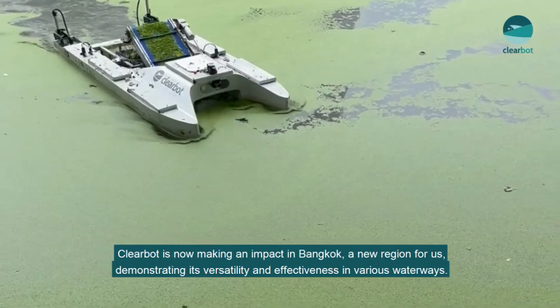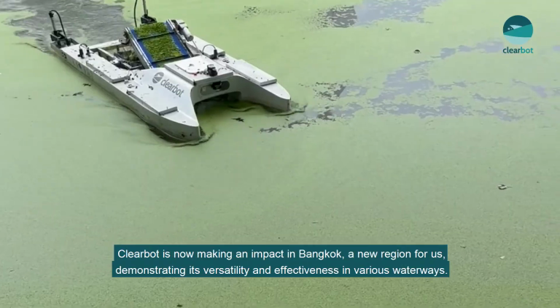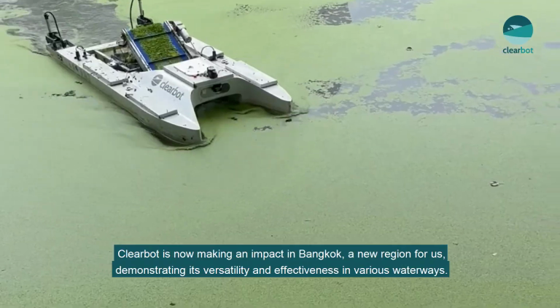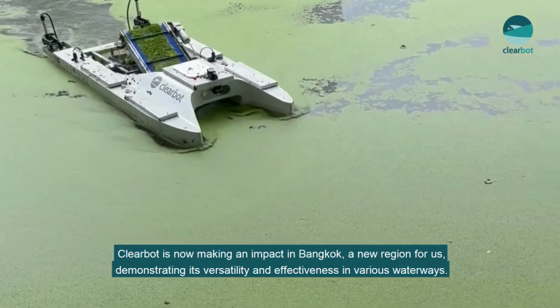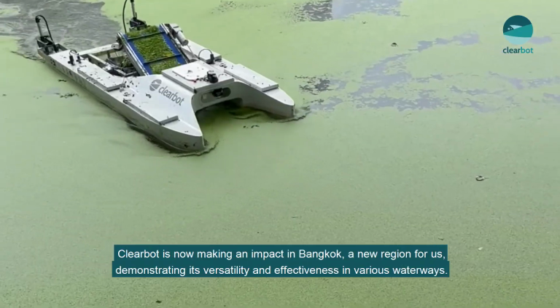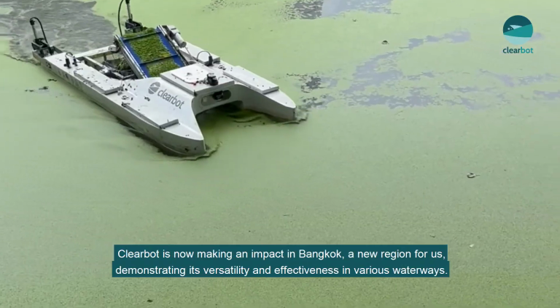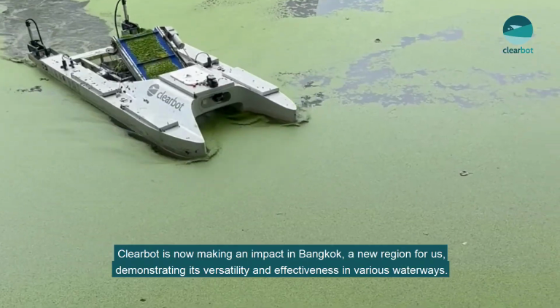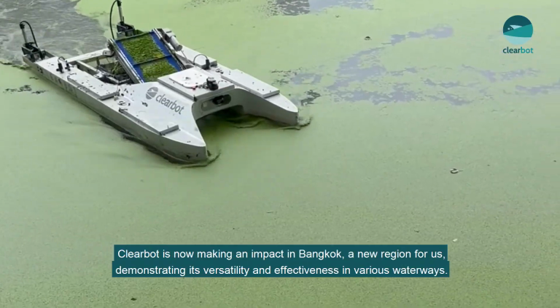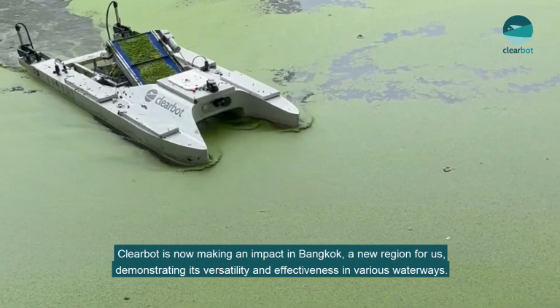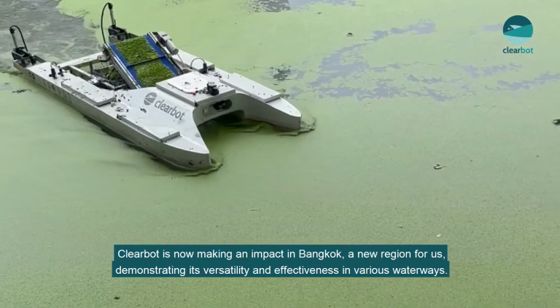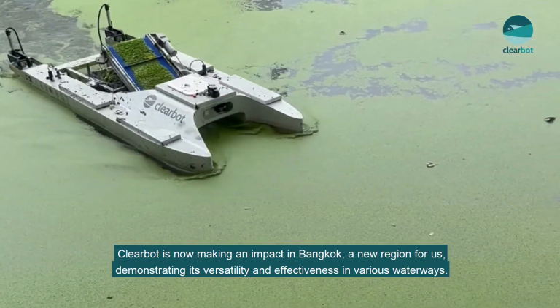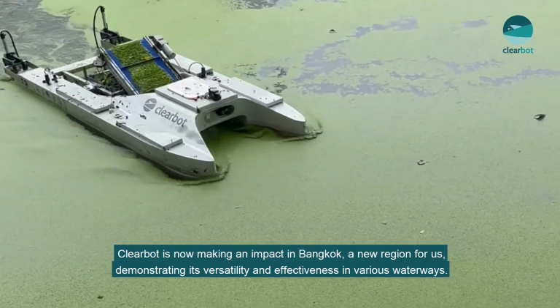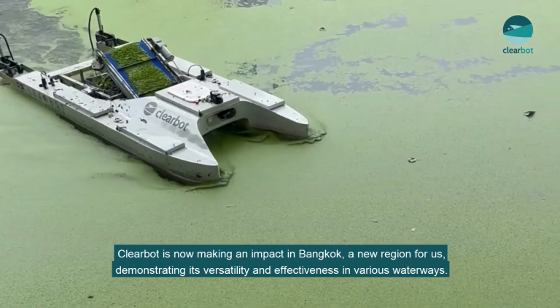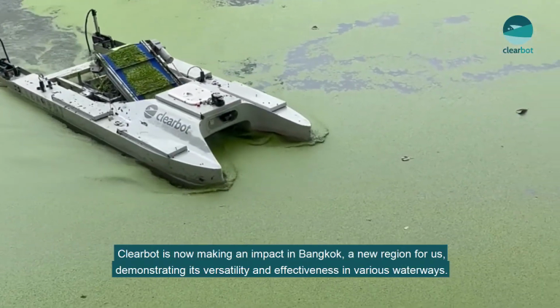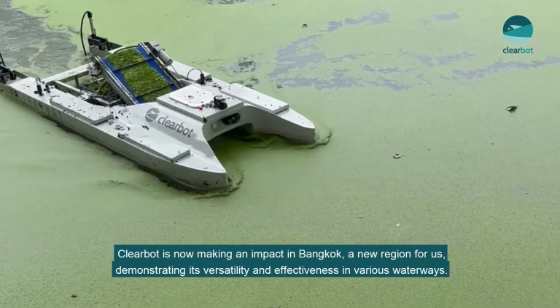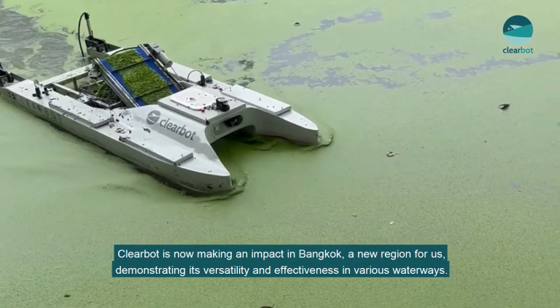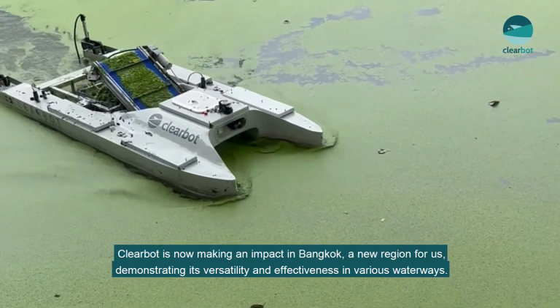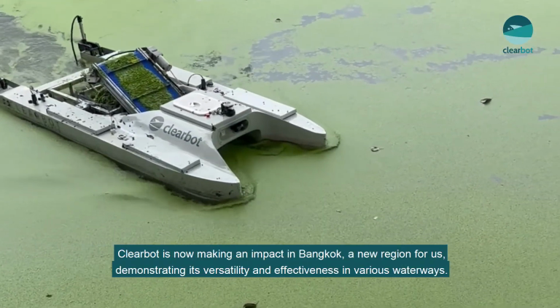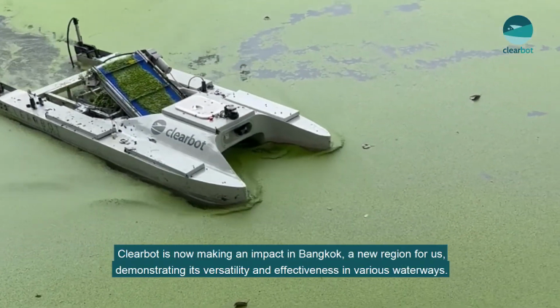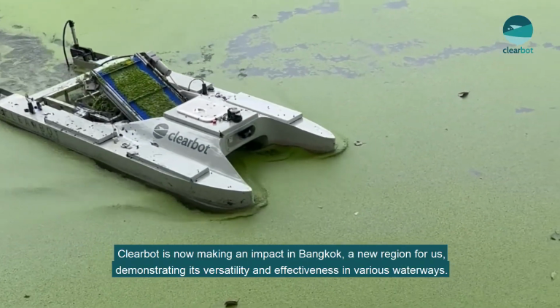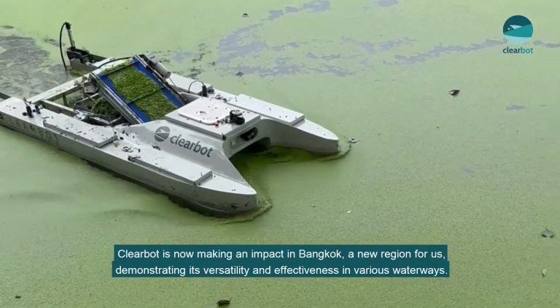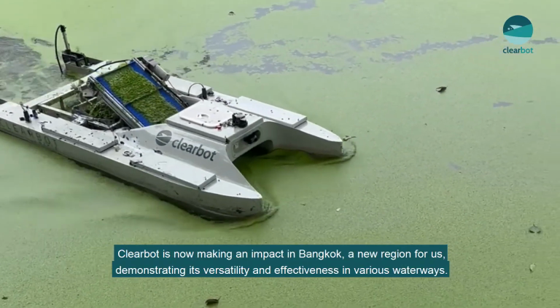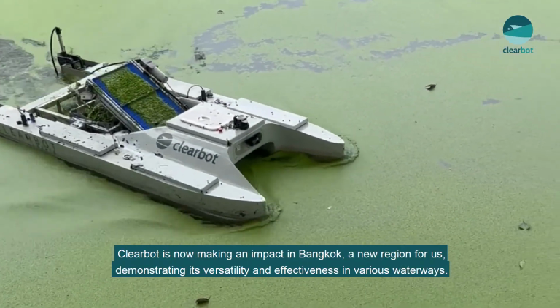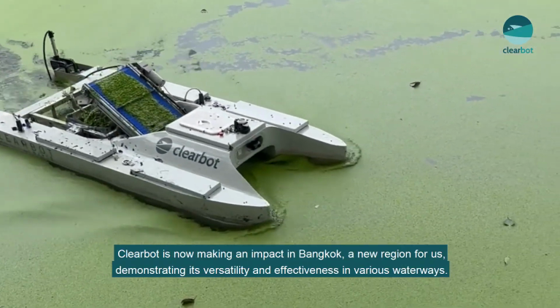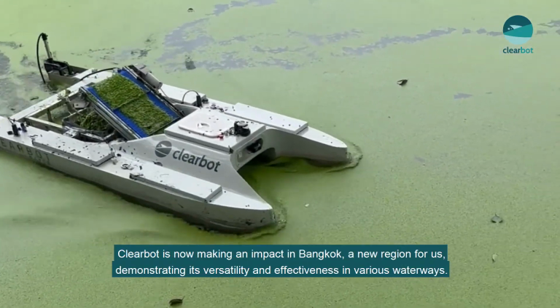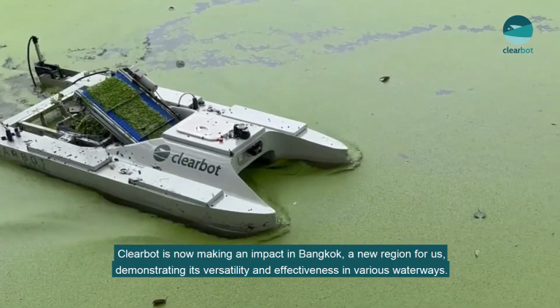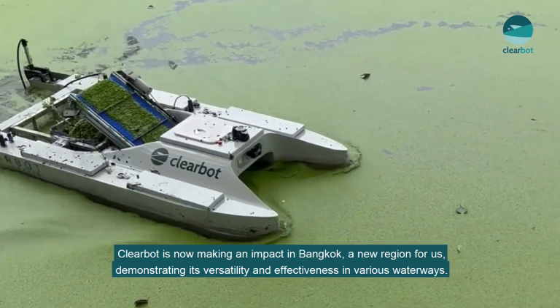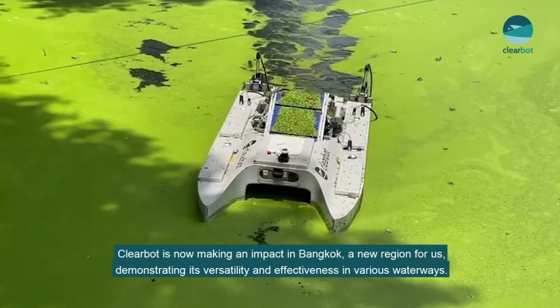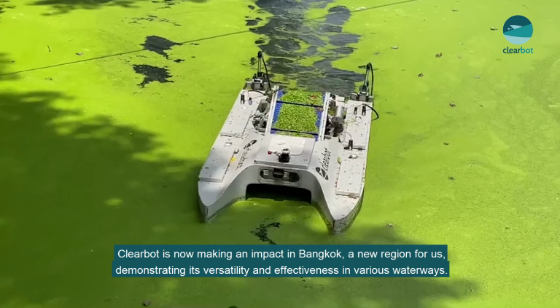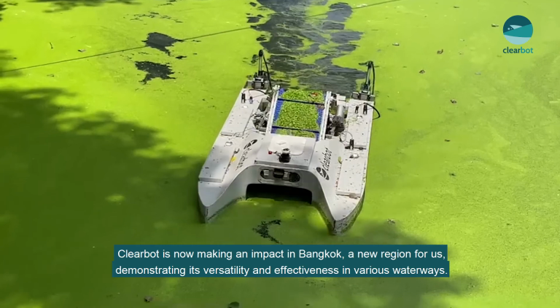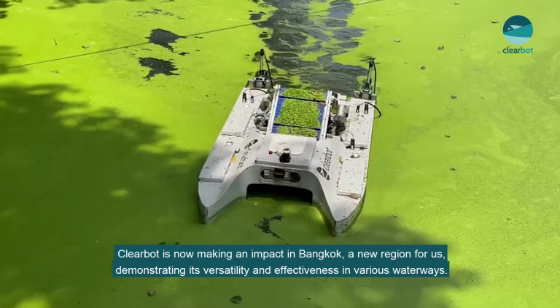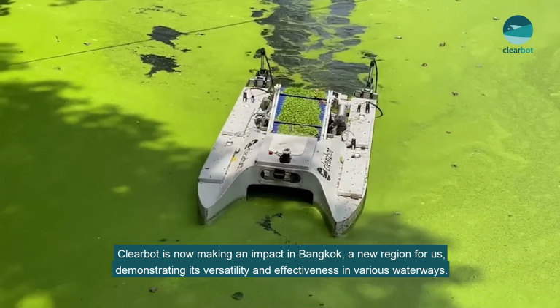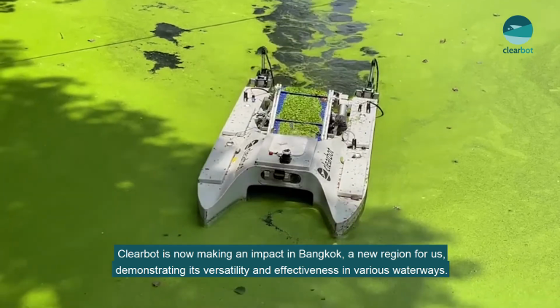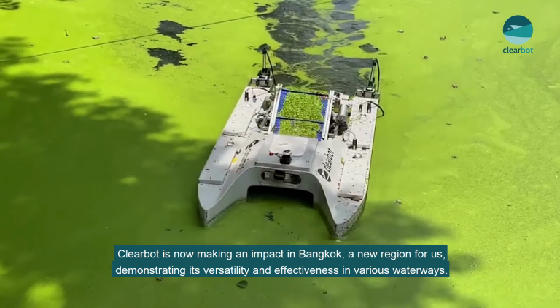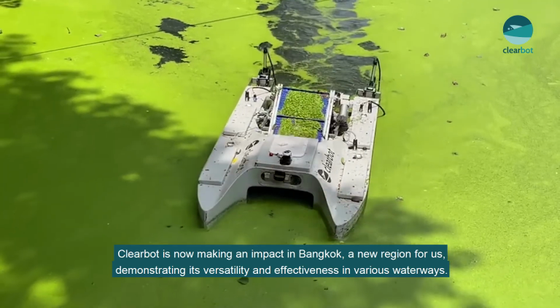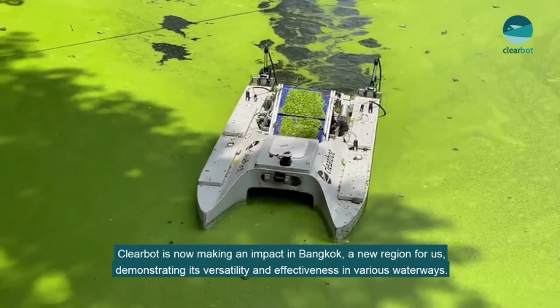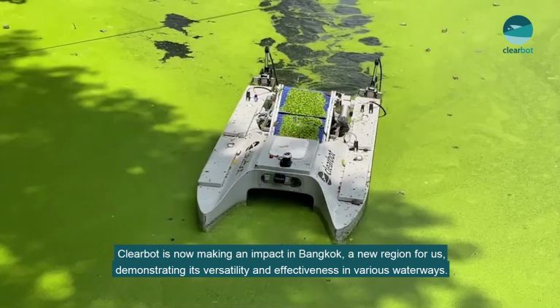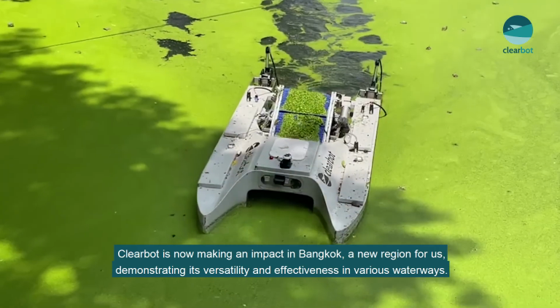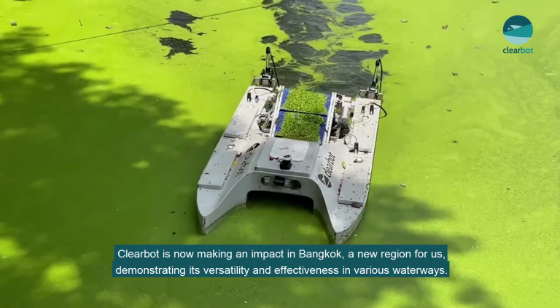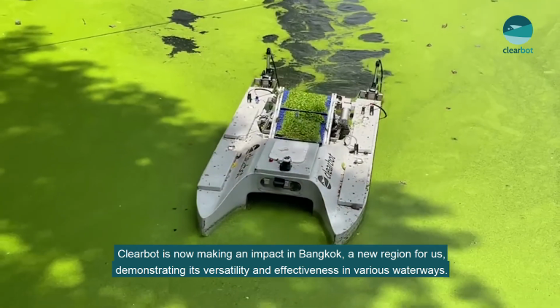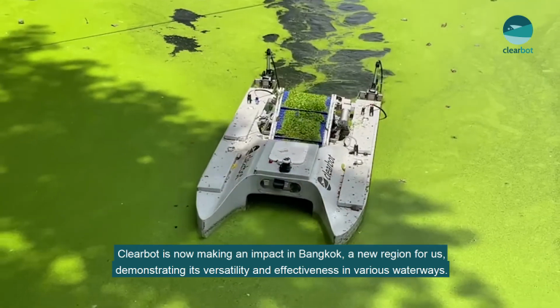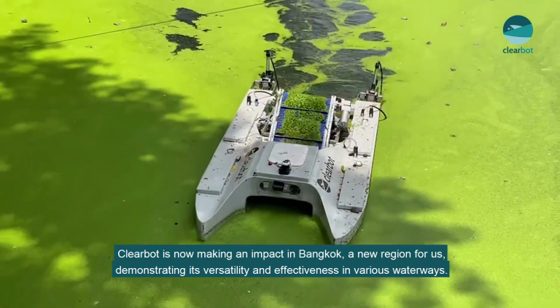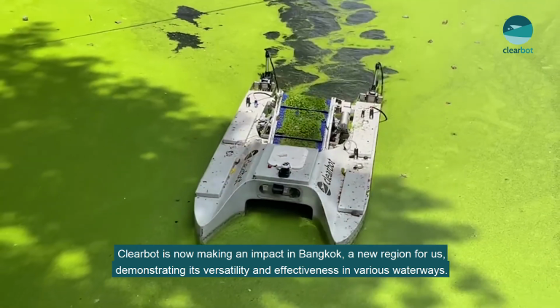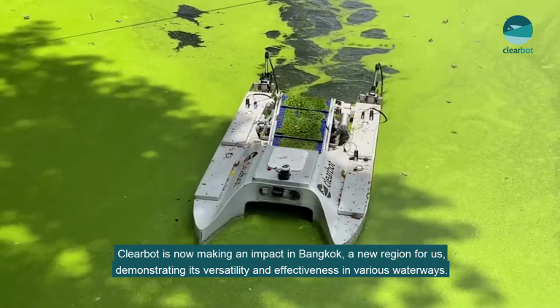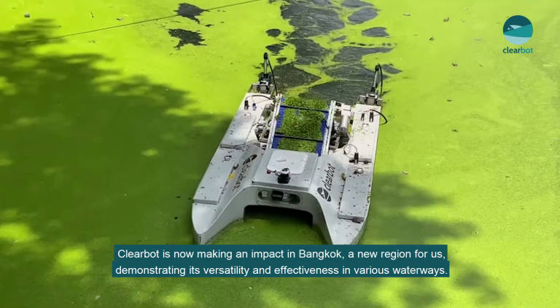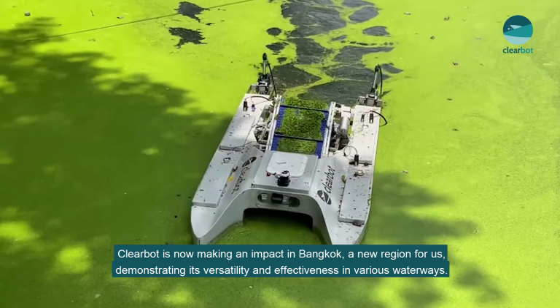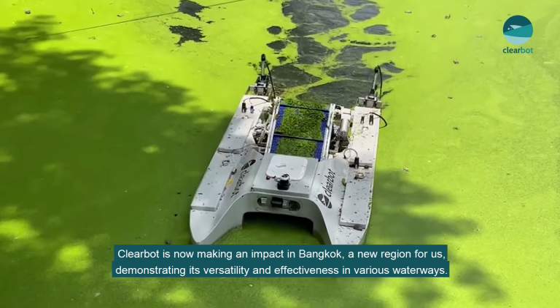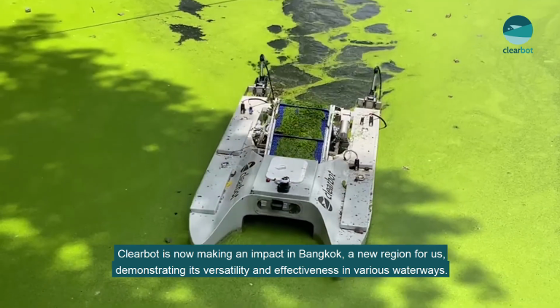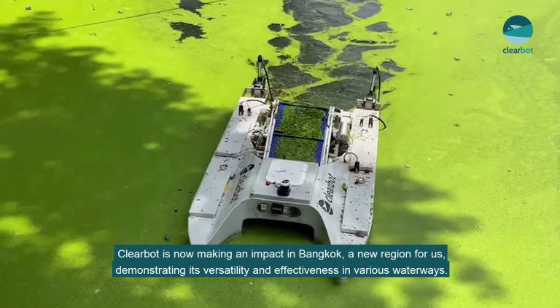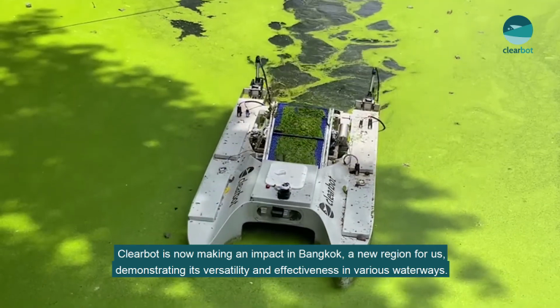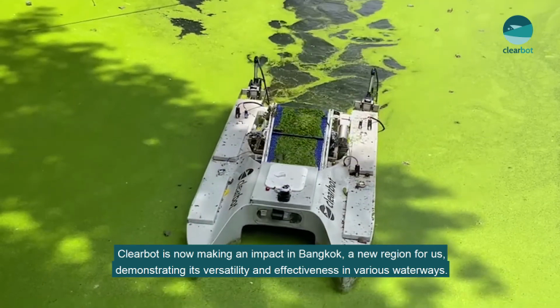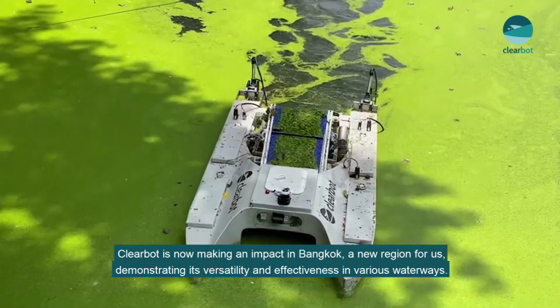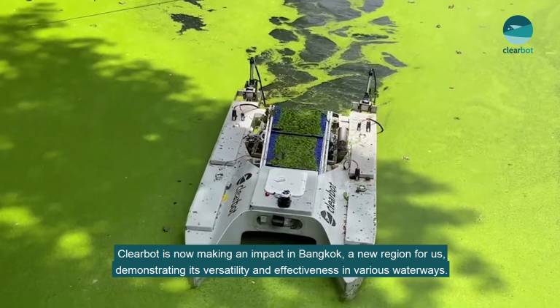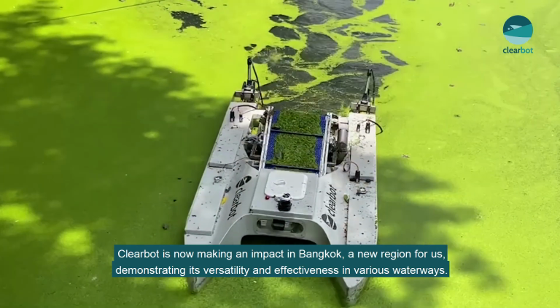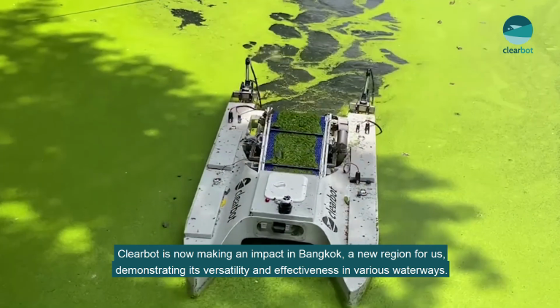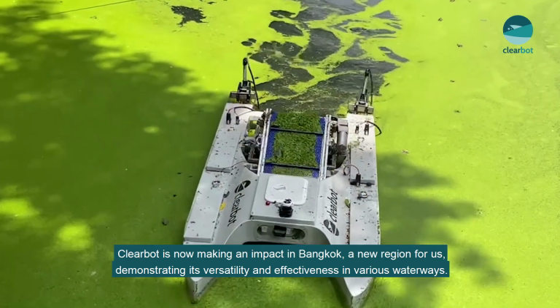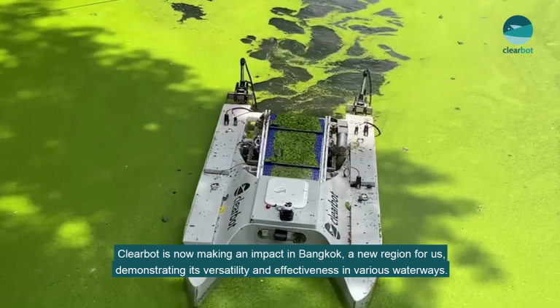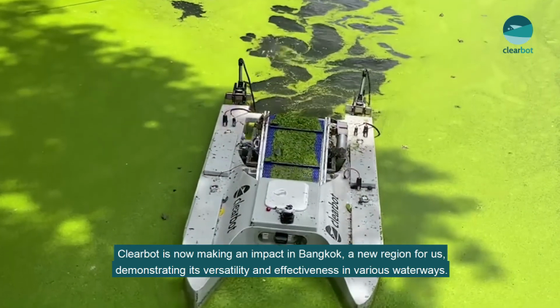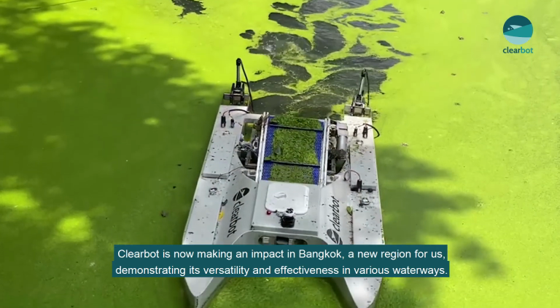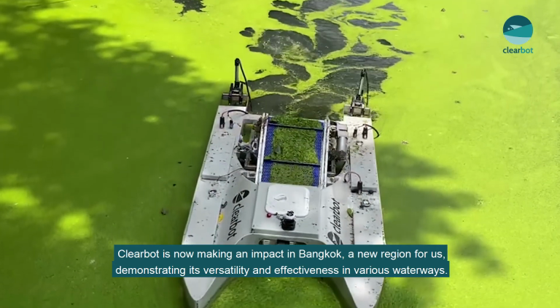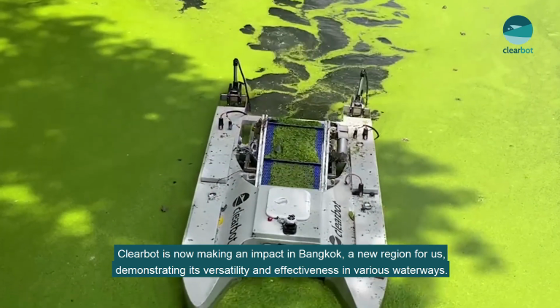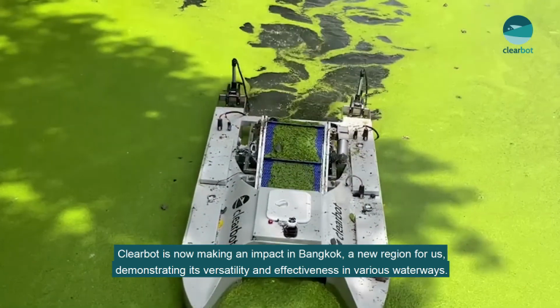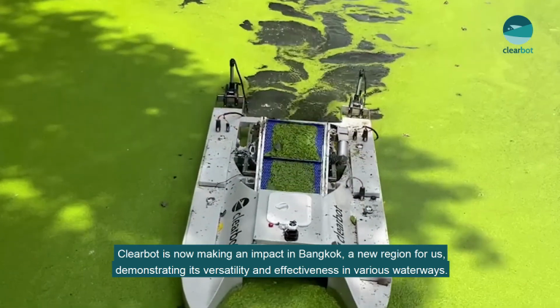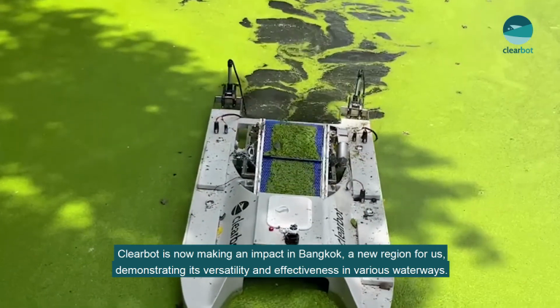ClearBot is now making an impact in Bangkok, a new region for us, demonstrating its versatility and effectiveness in various waterways.